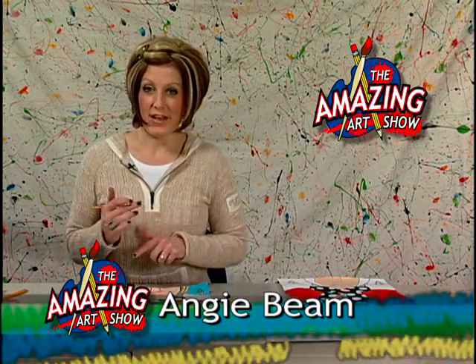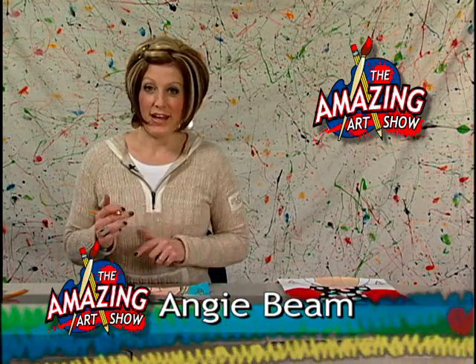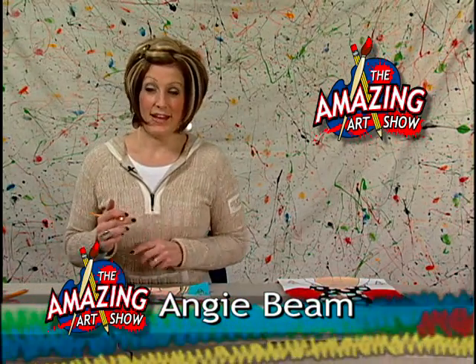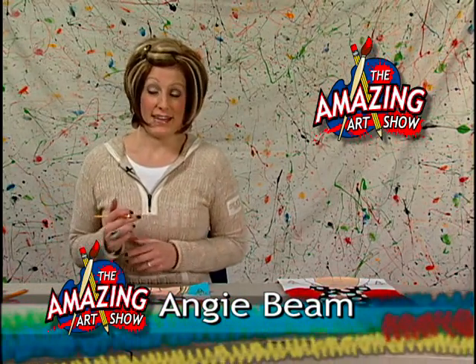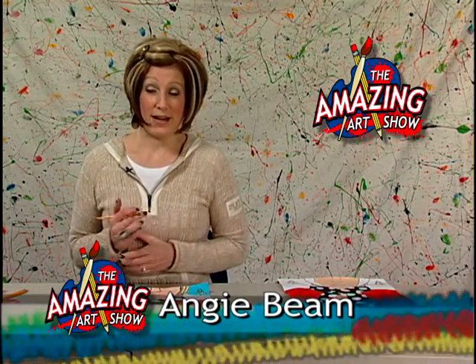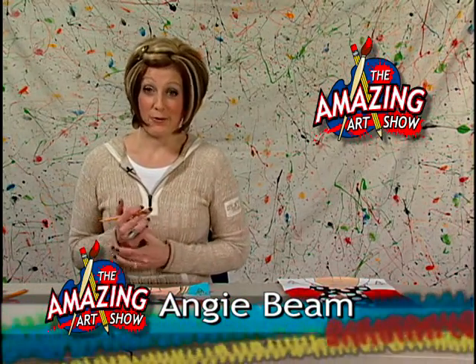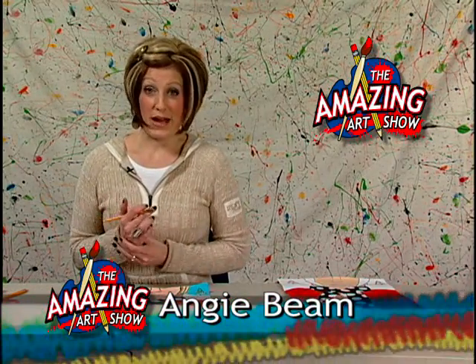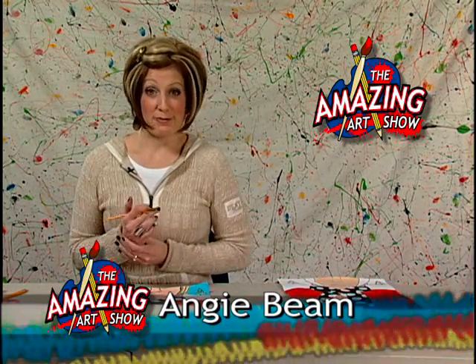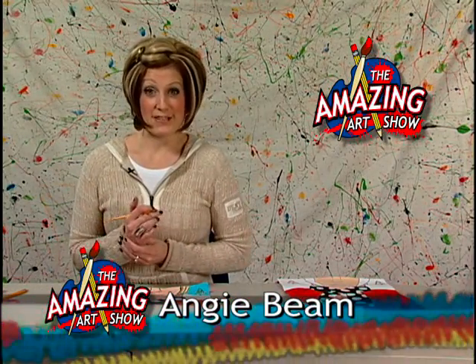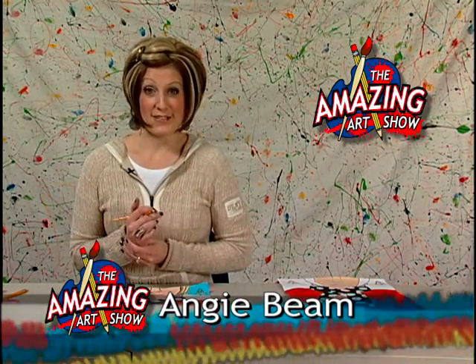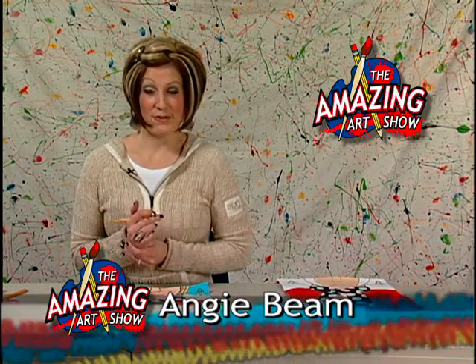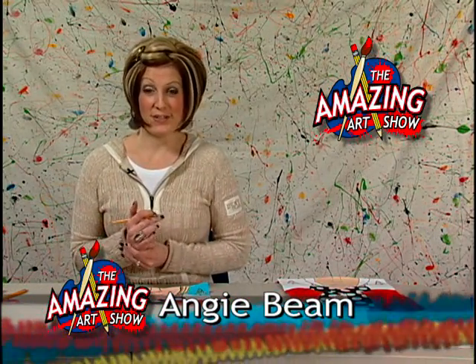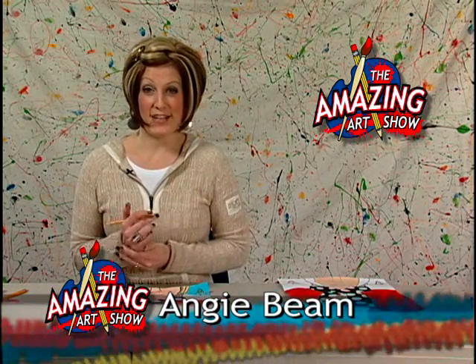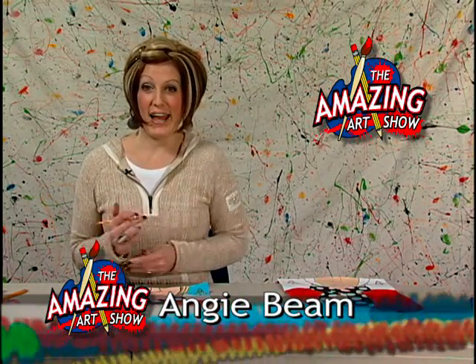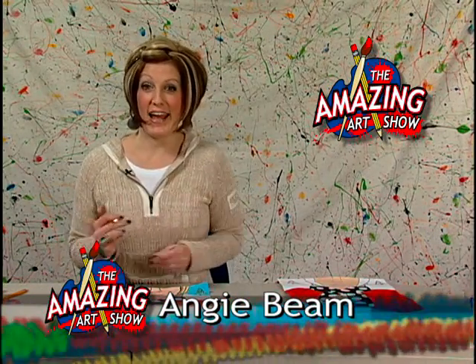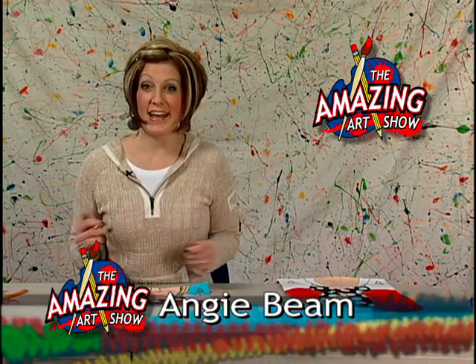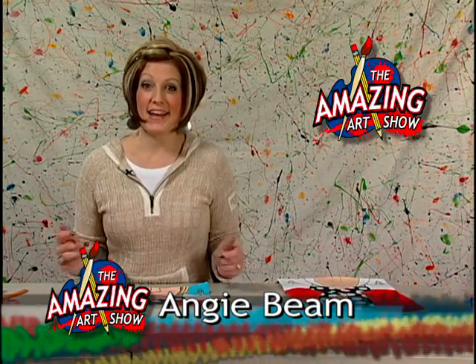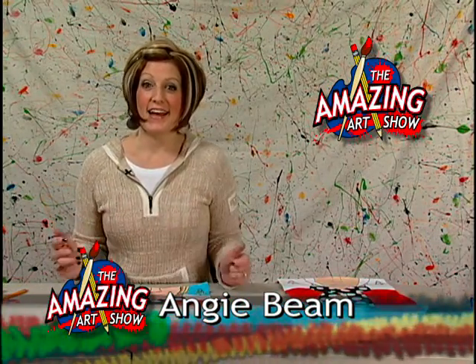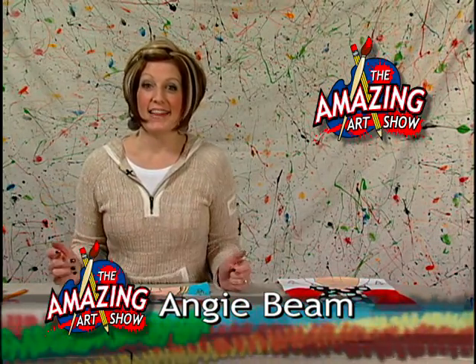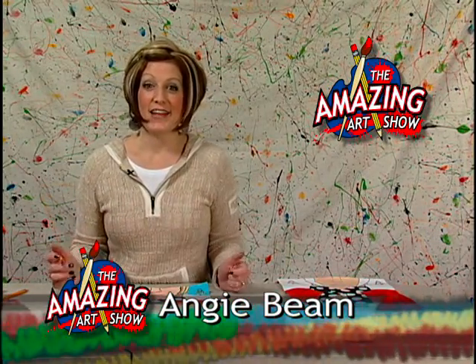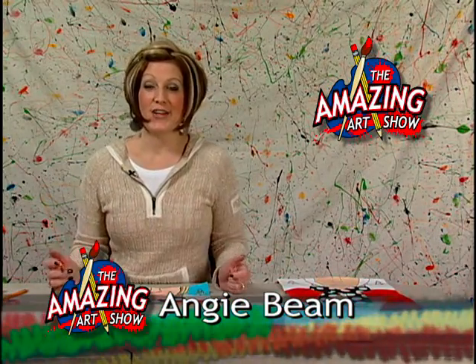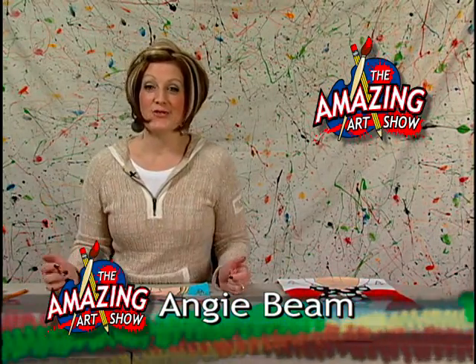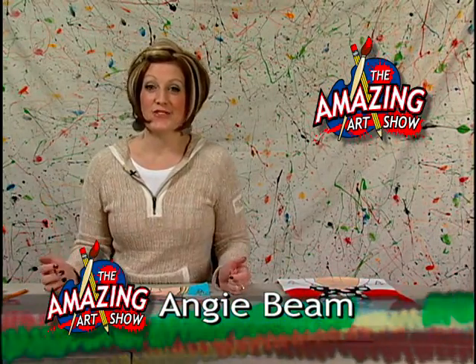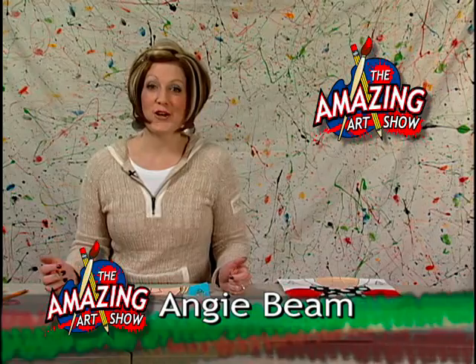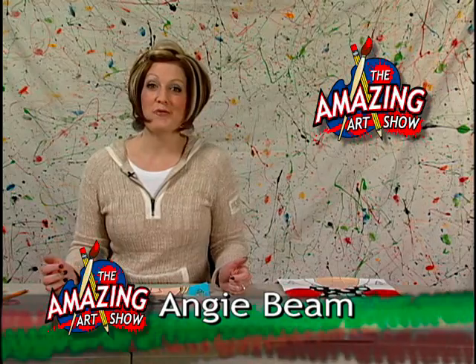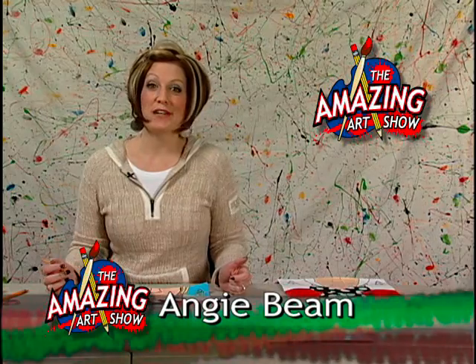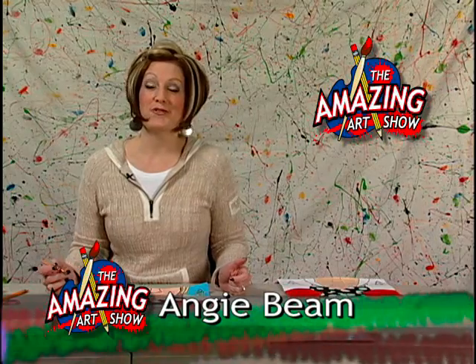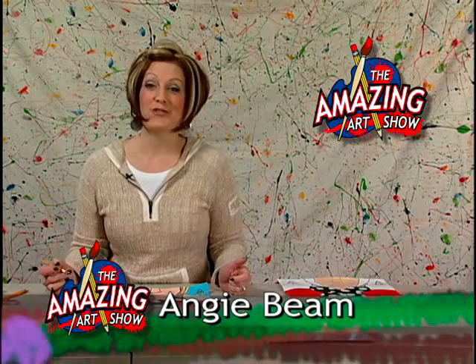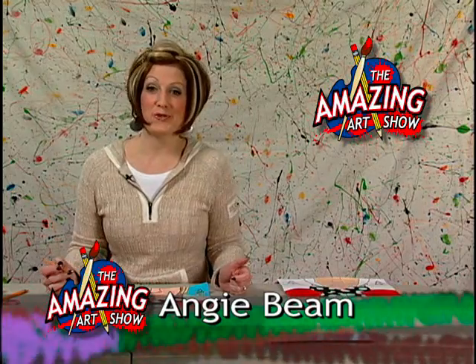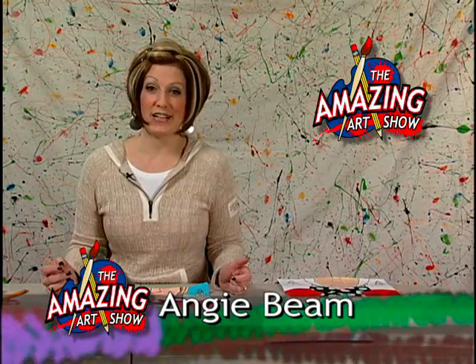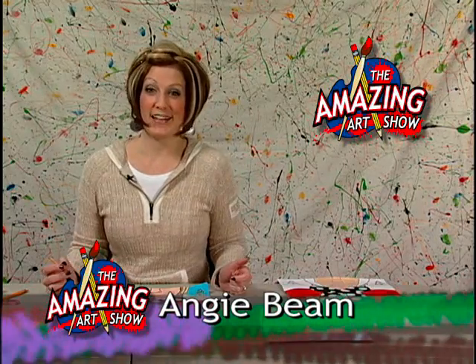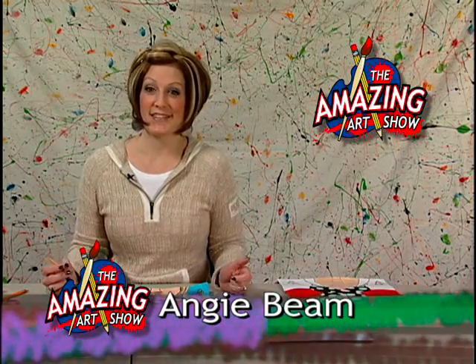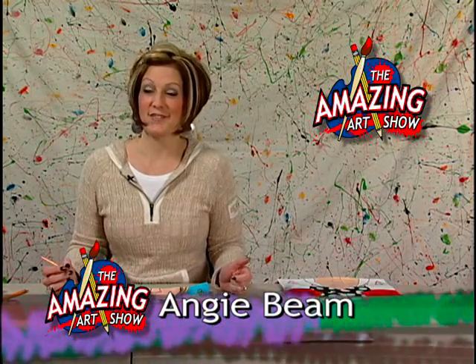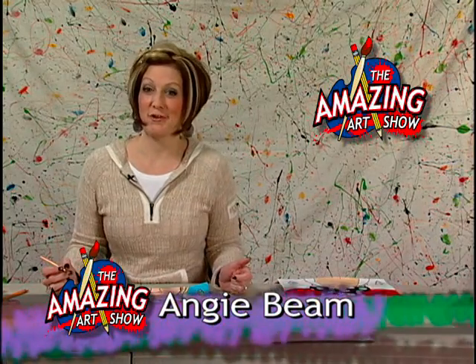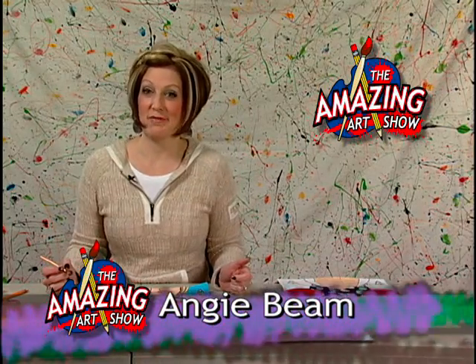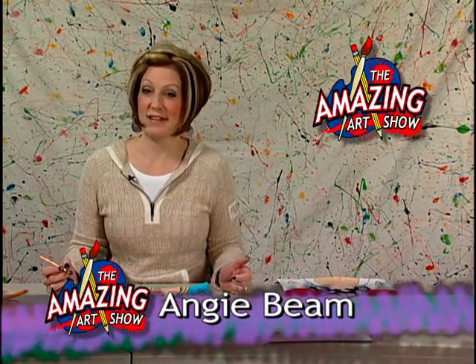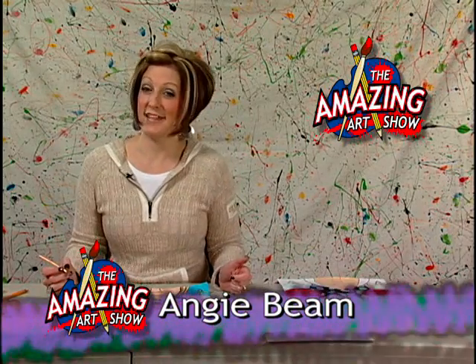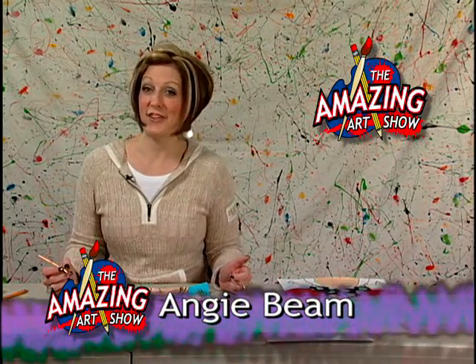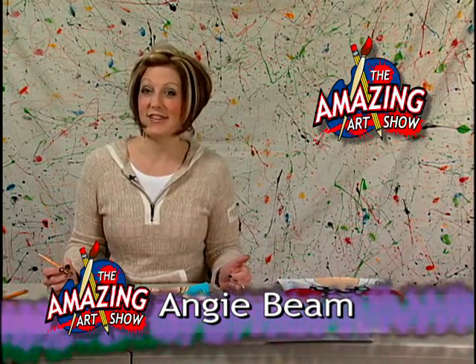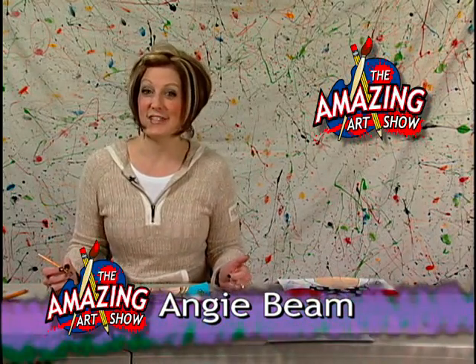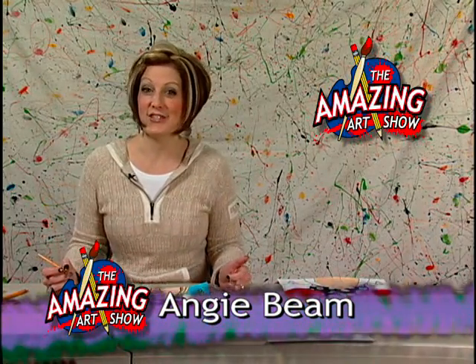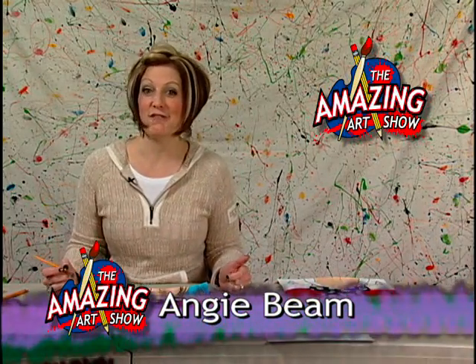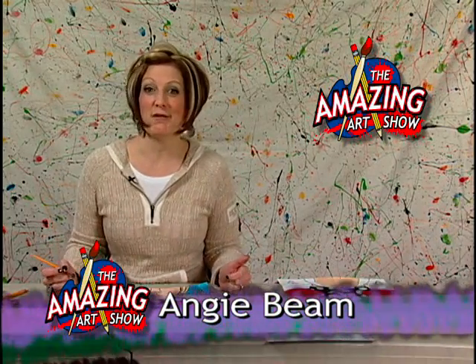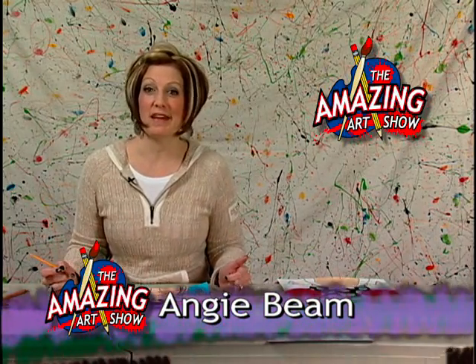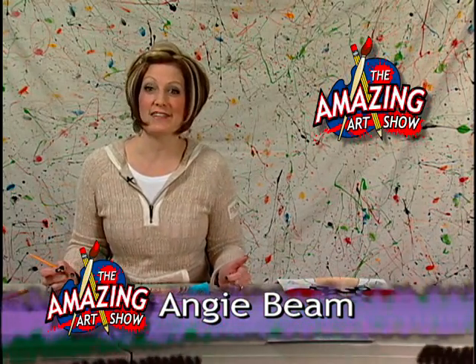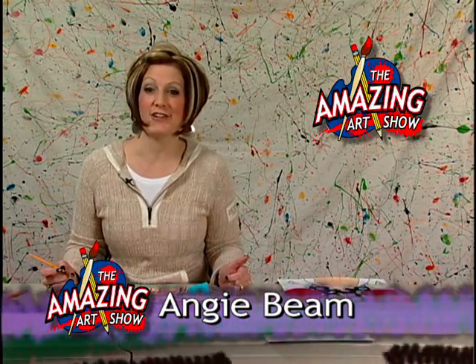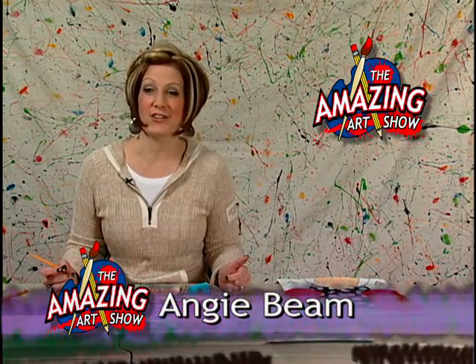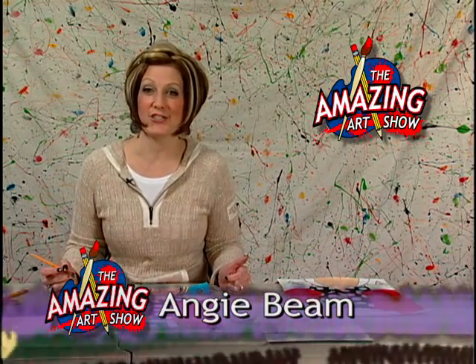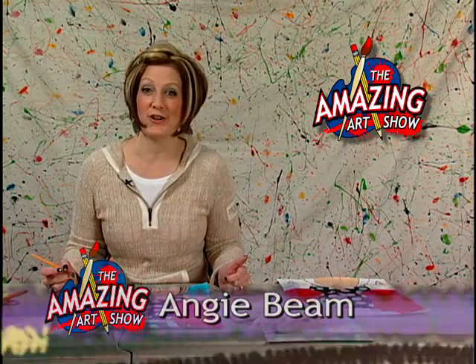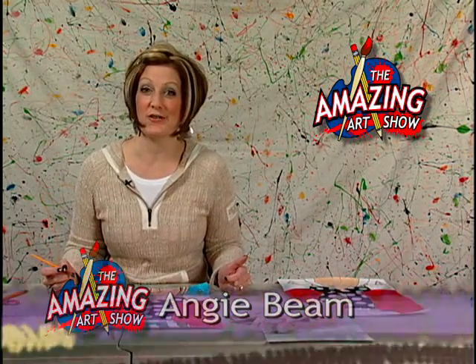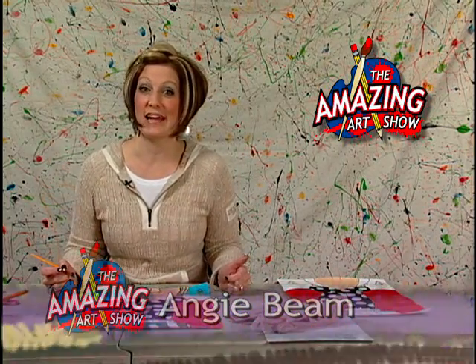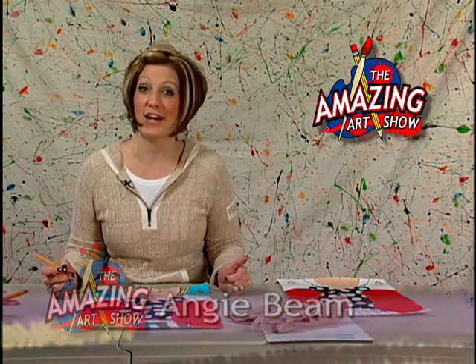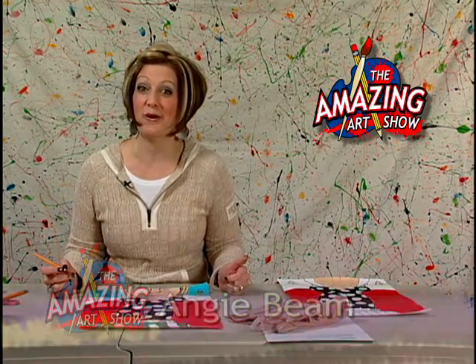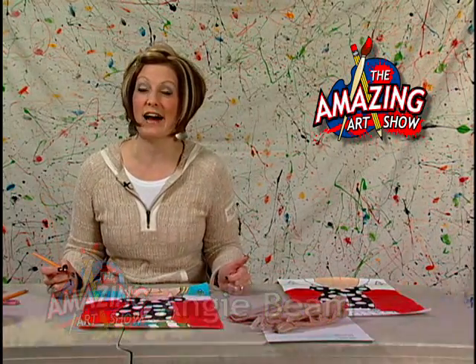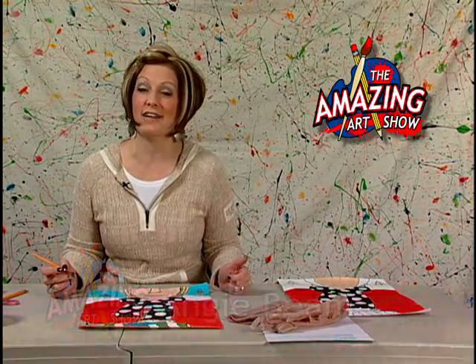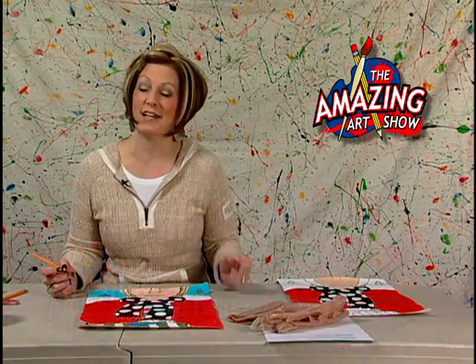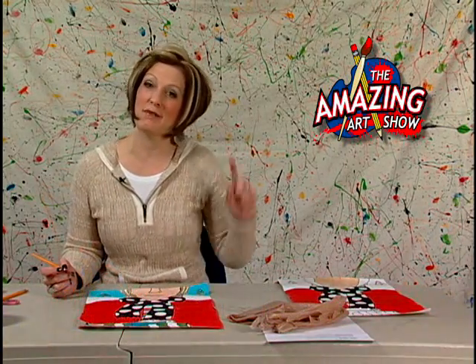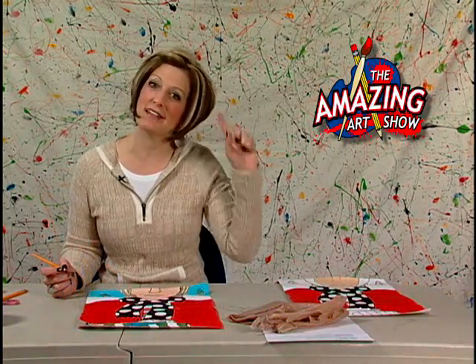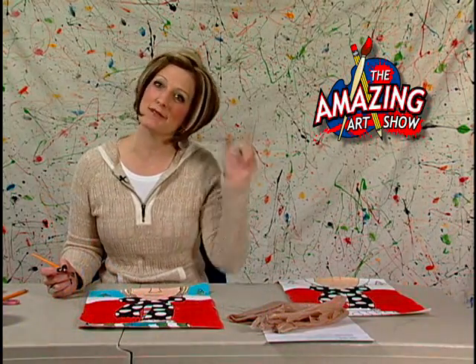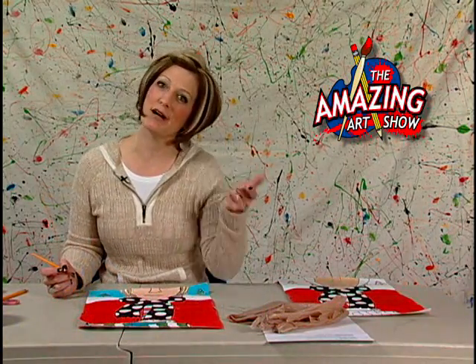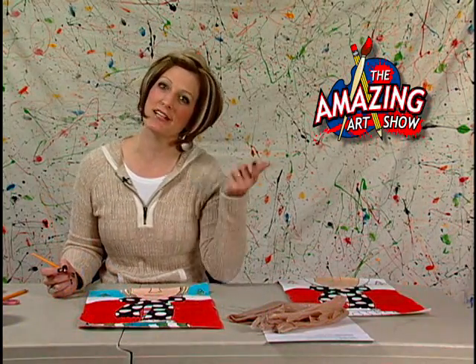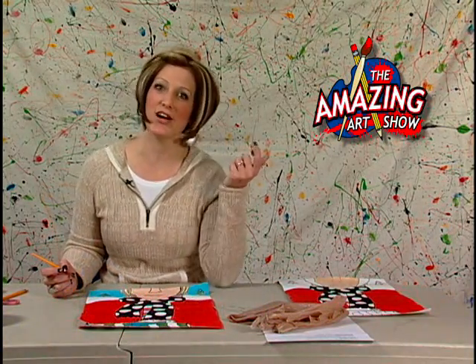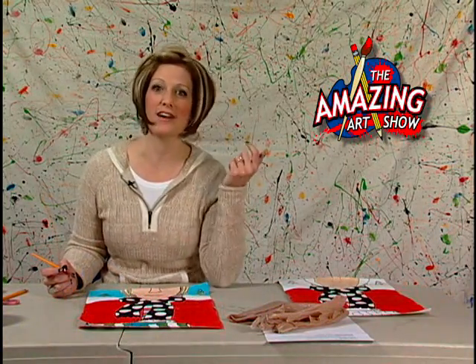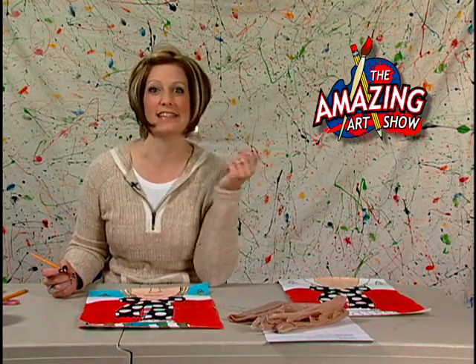And that wraps us up for today. Thank you so much for joining us for another edition of The Amazing Art Show. Now go out and make some hot chocolate.